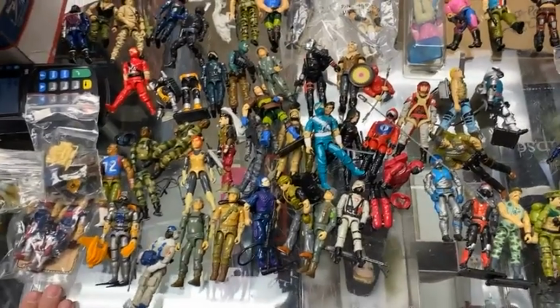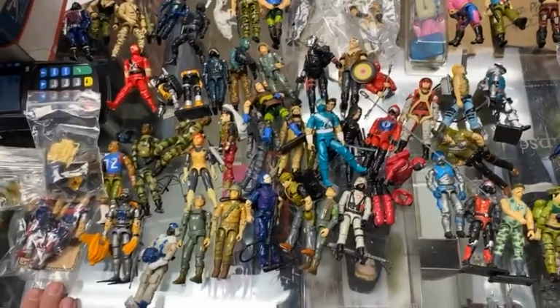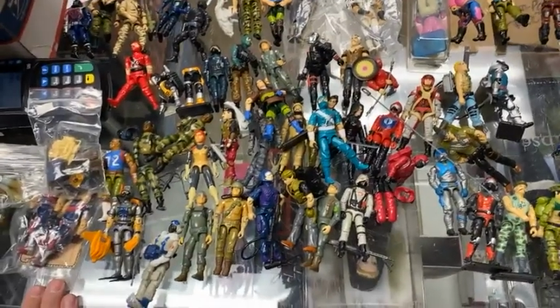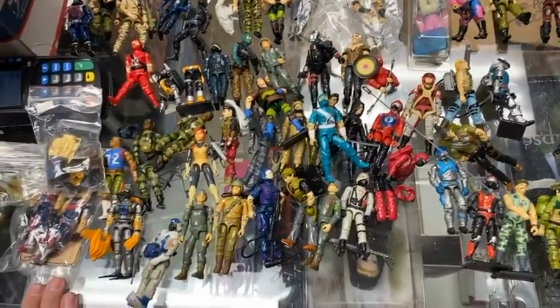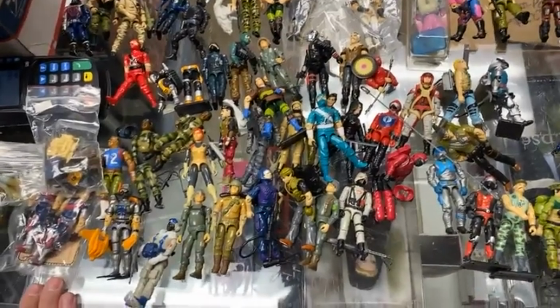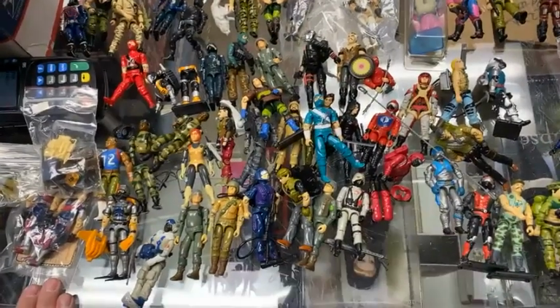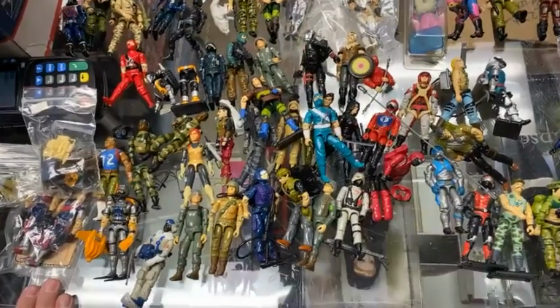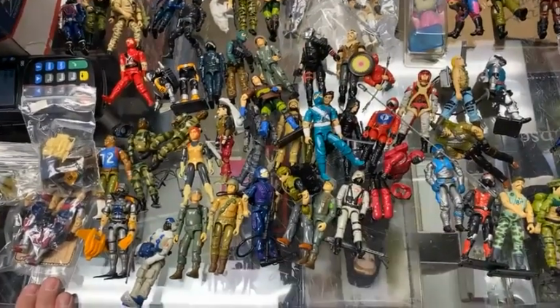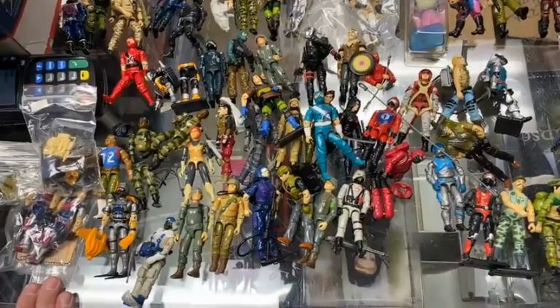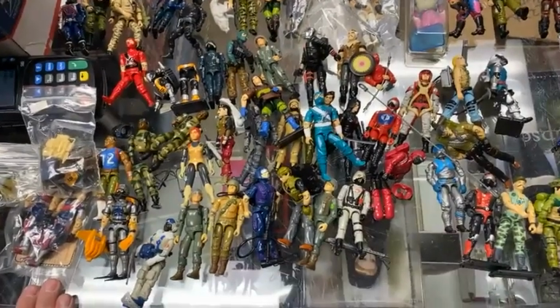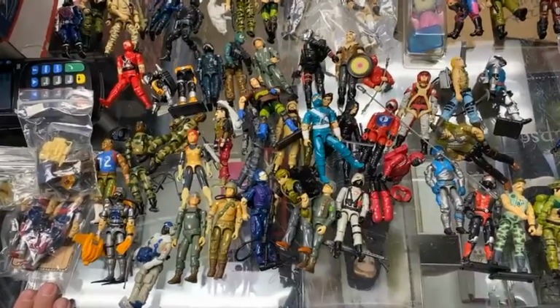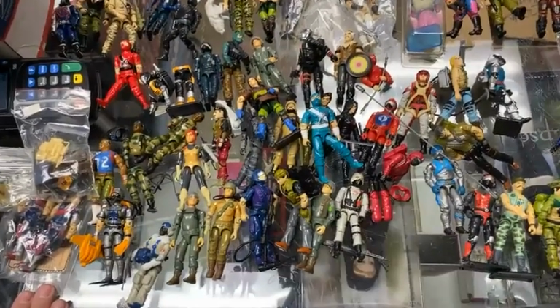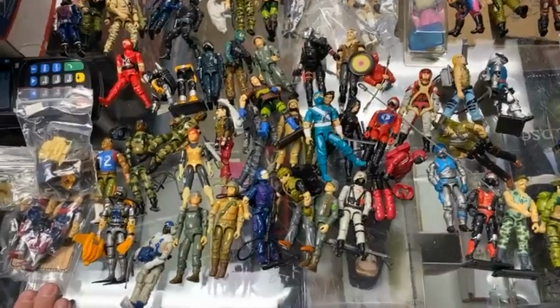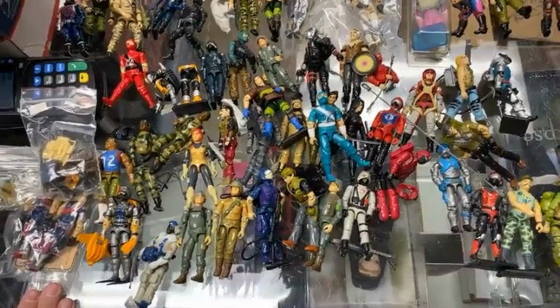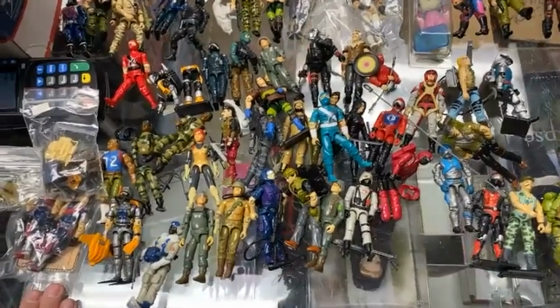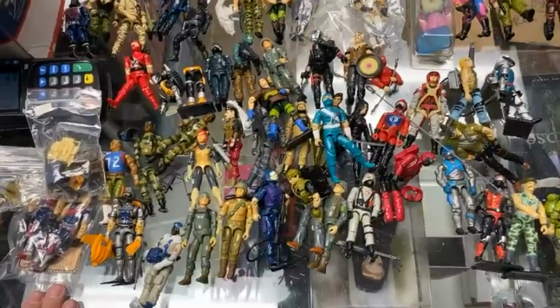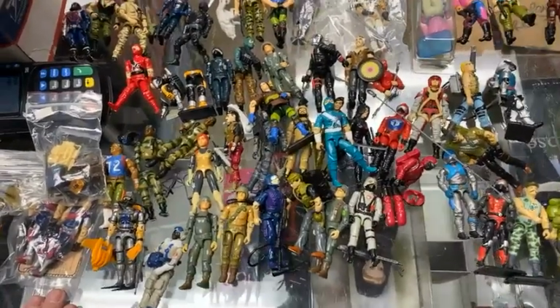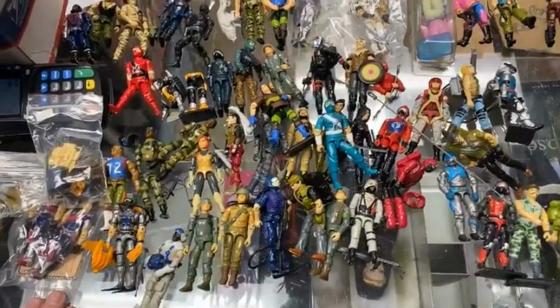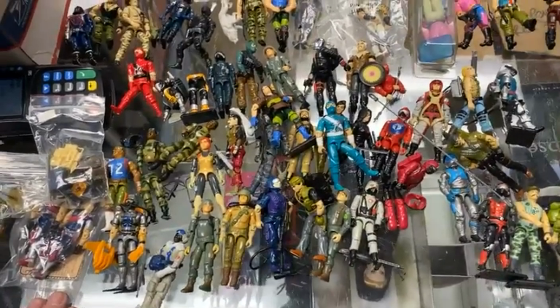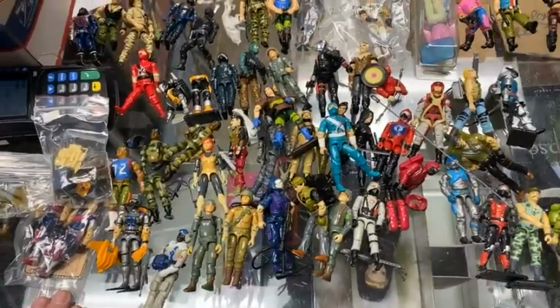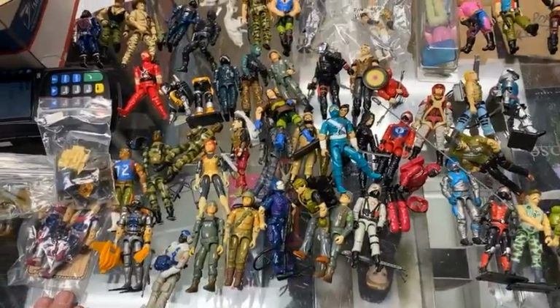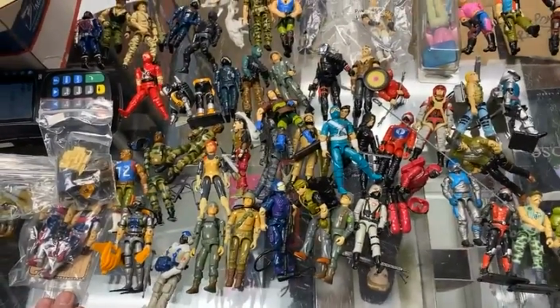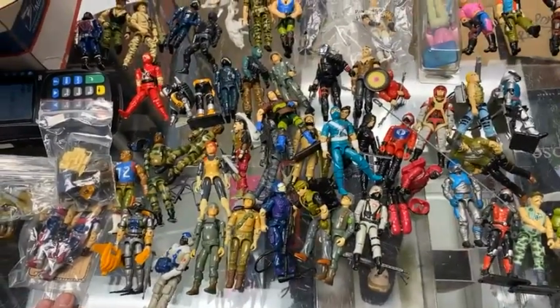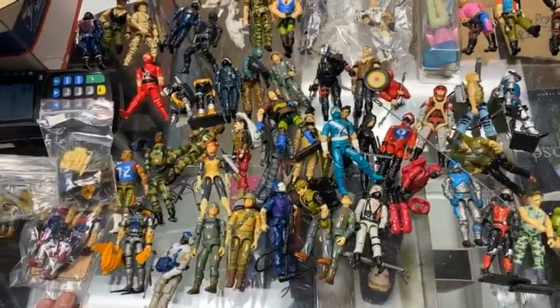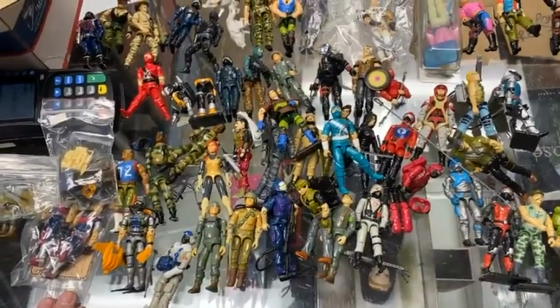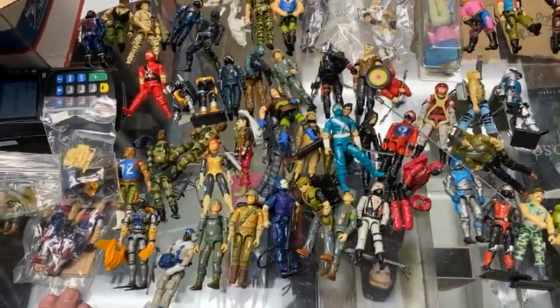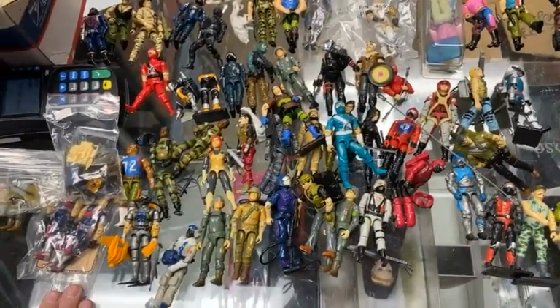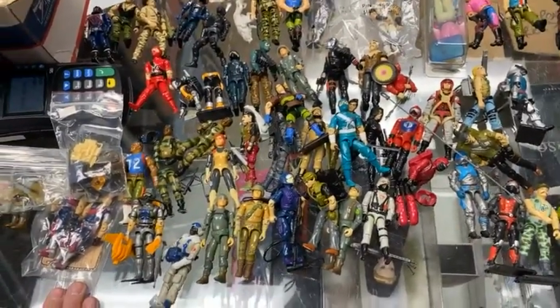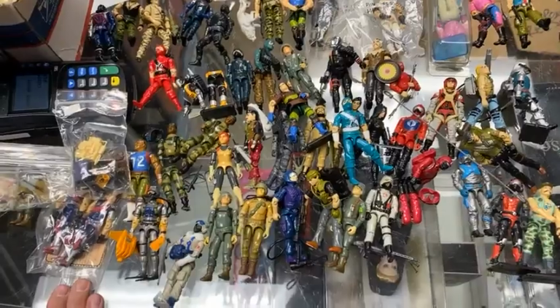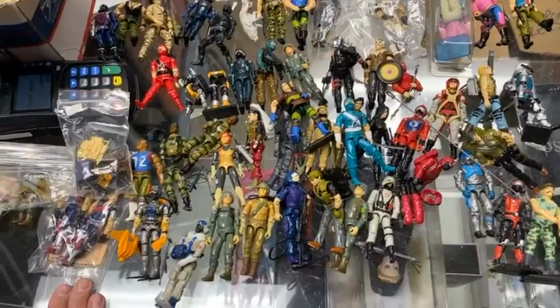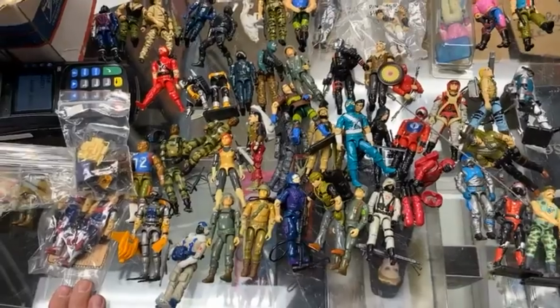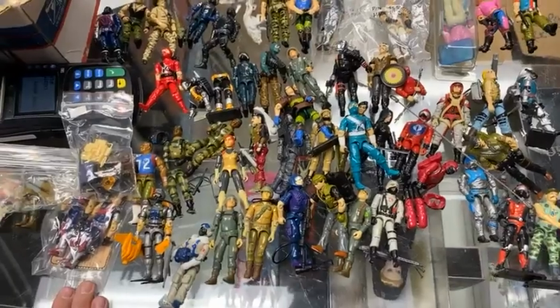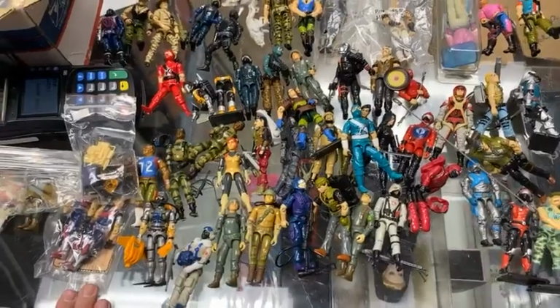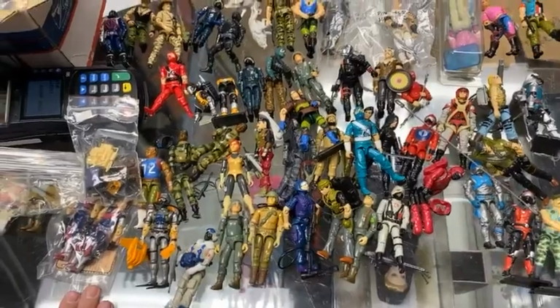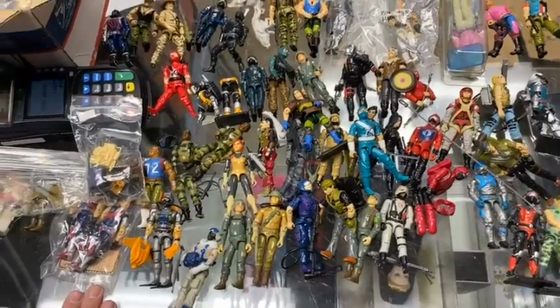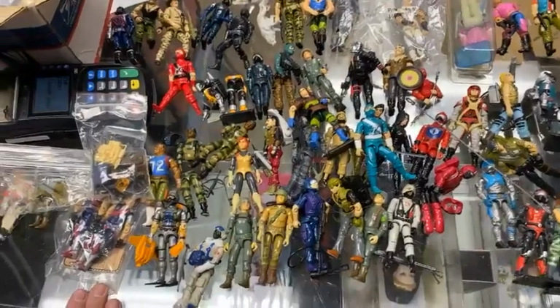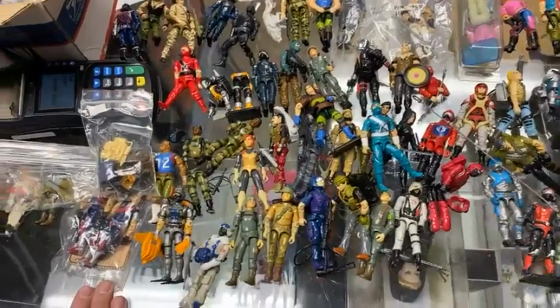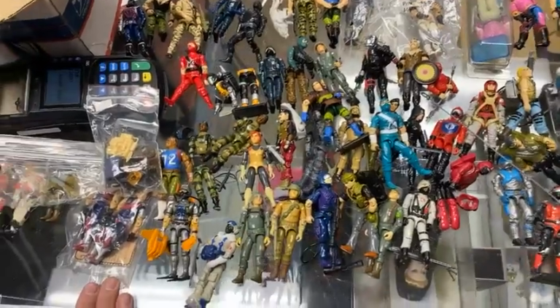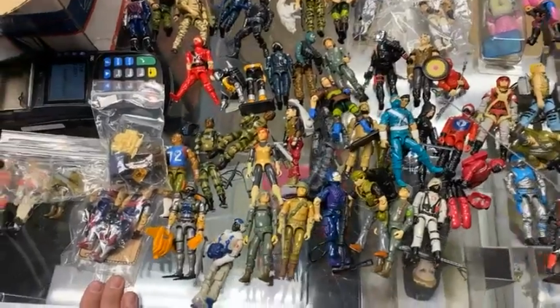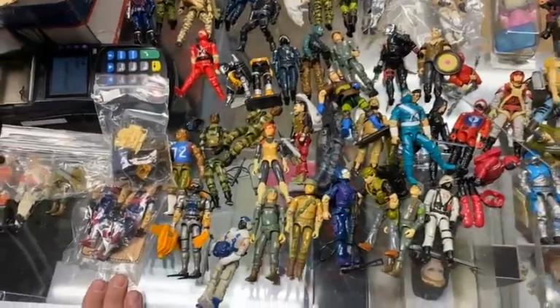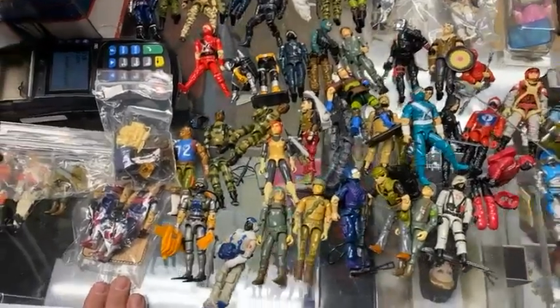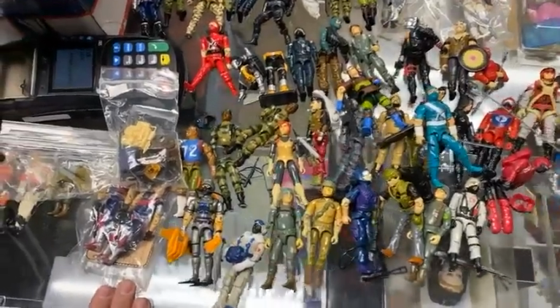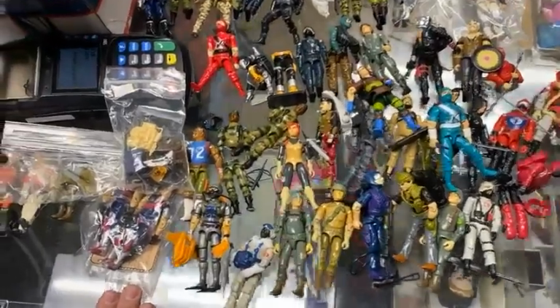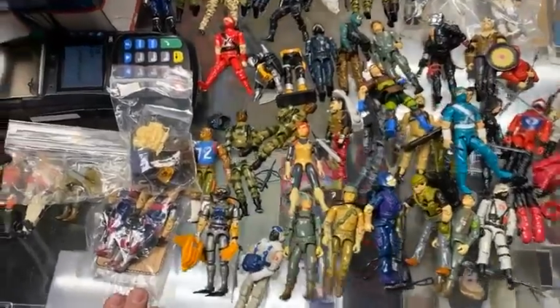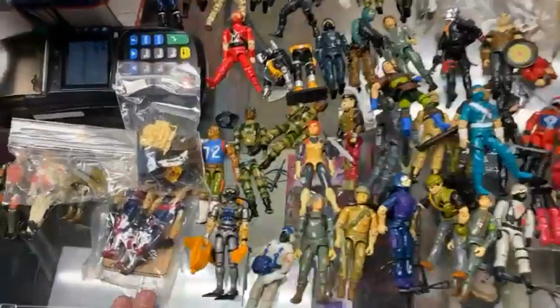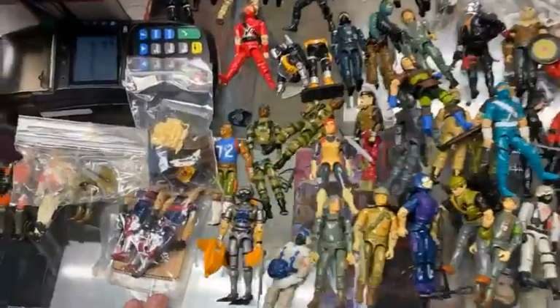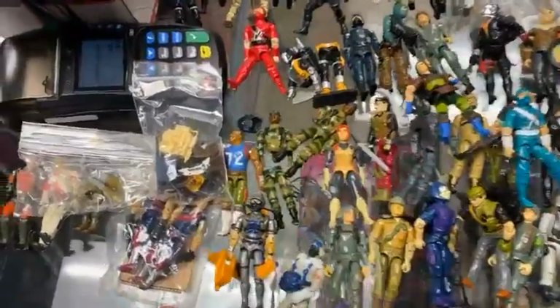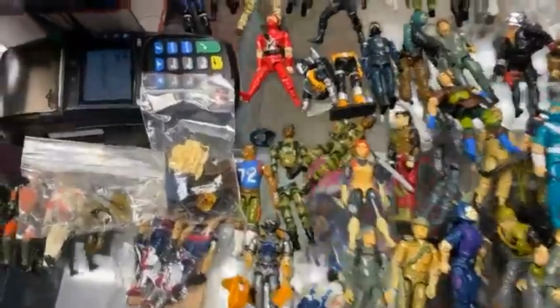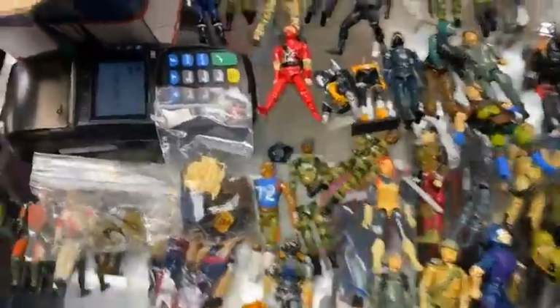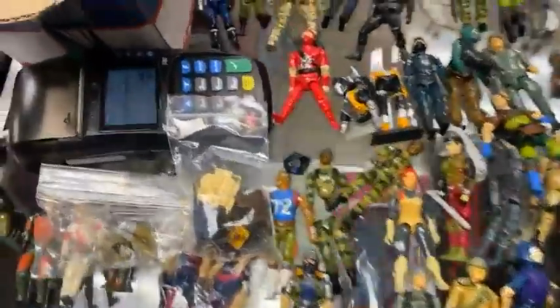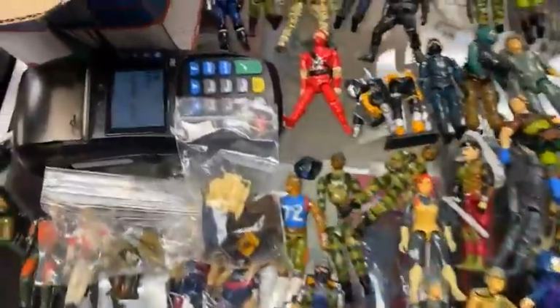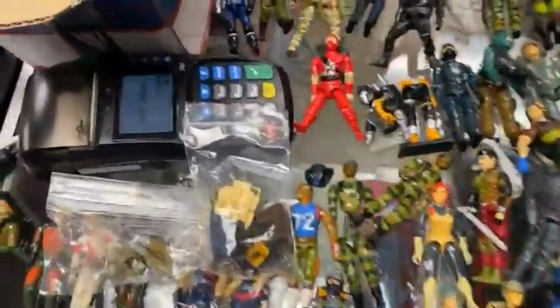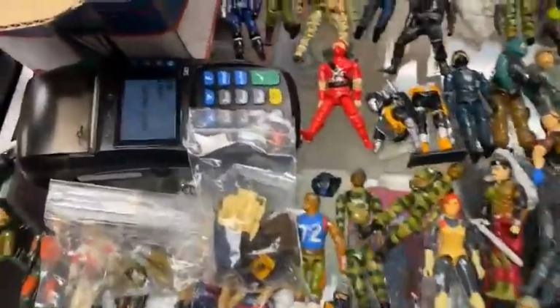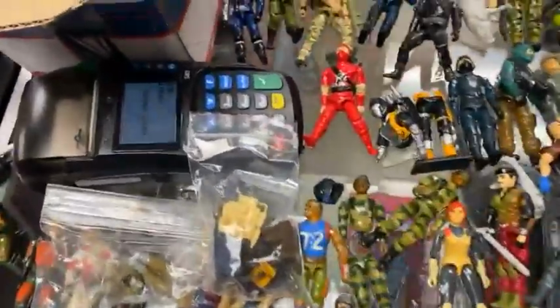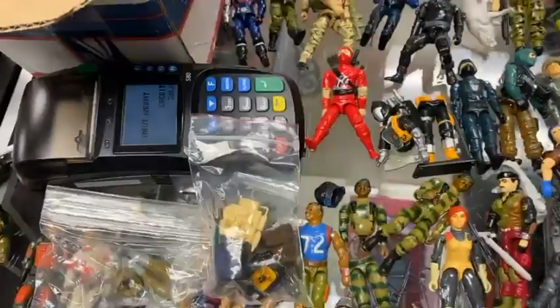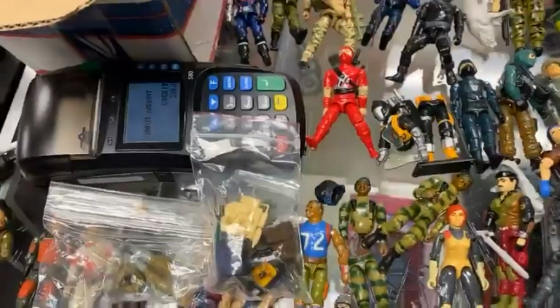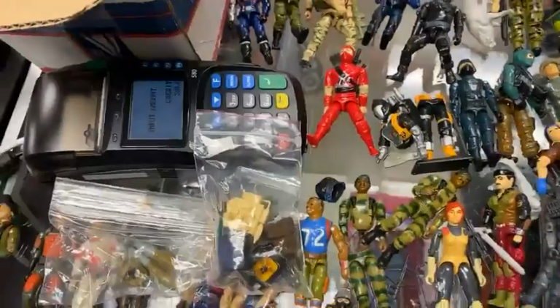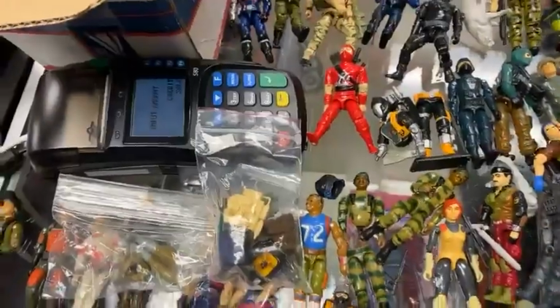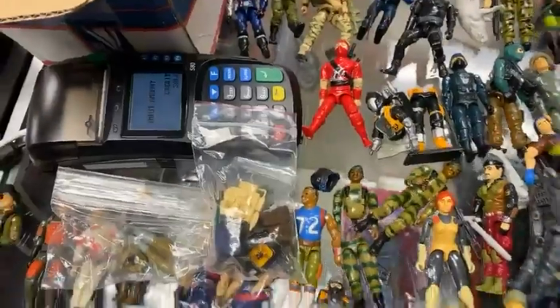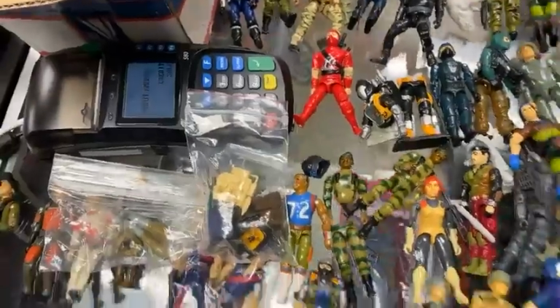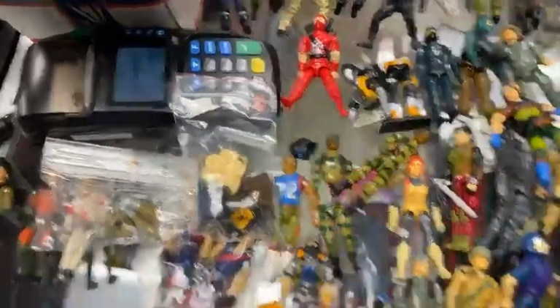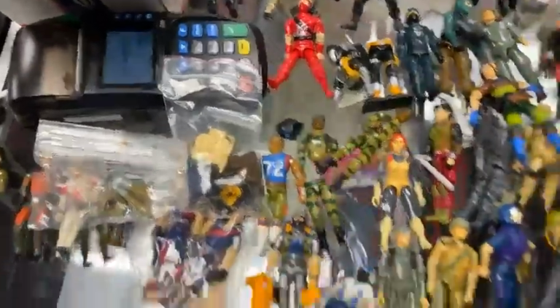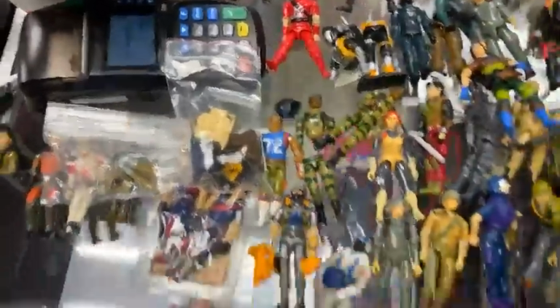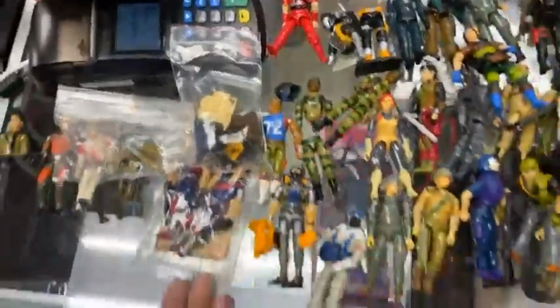Good afternoon everyone. Owner Sean is here with Brad, and it looks like Cobra is trying to use the credit card machine.